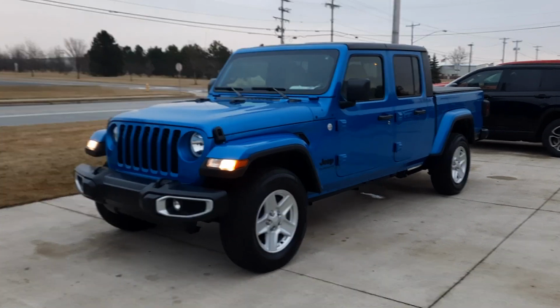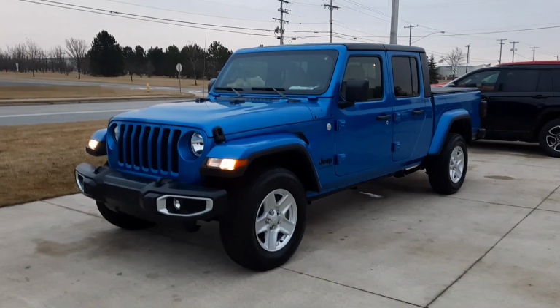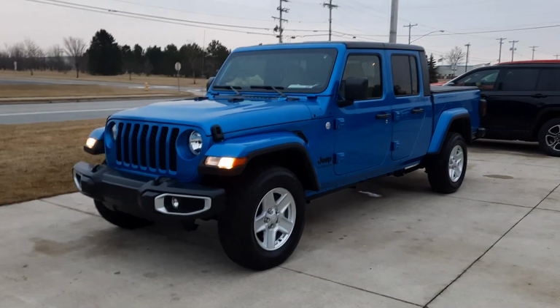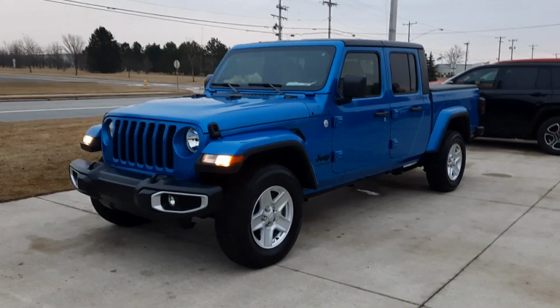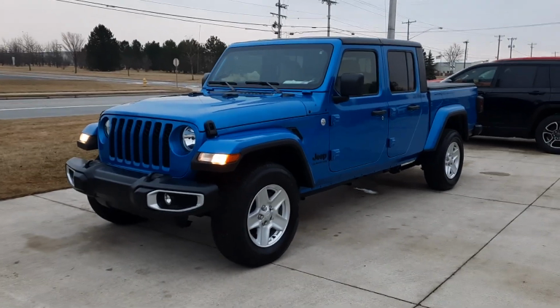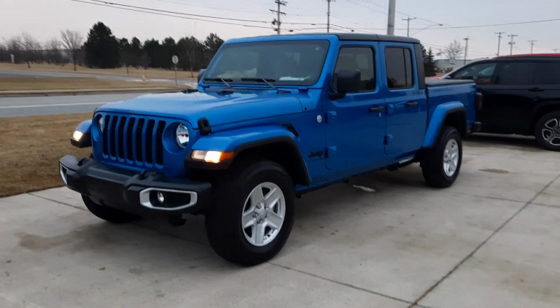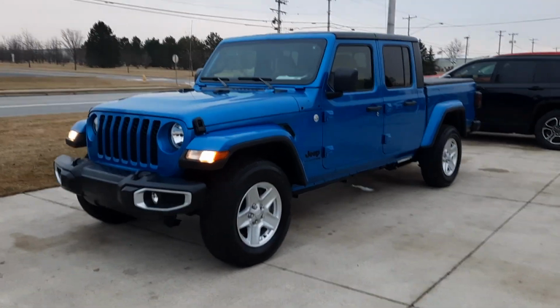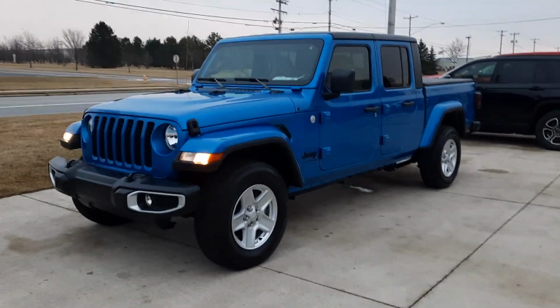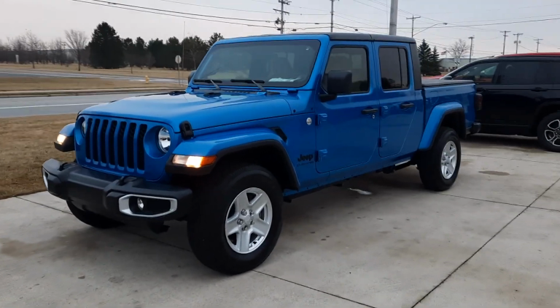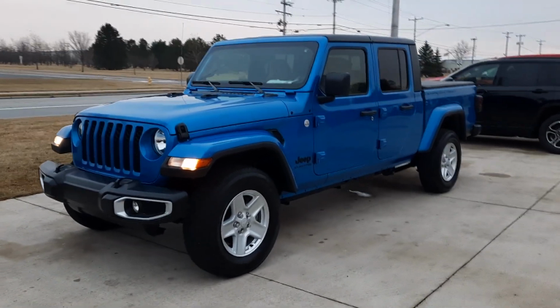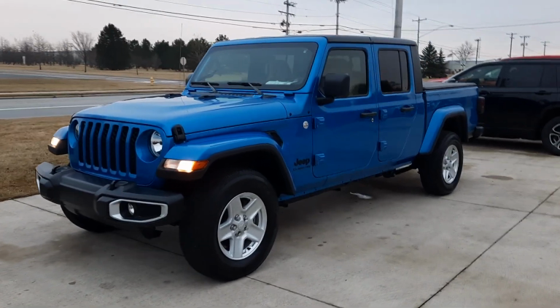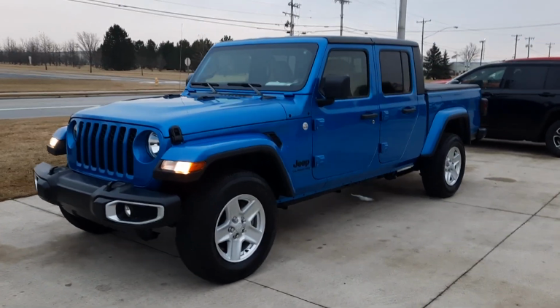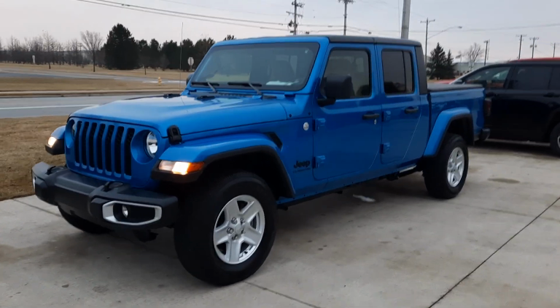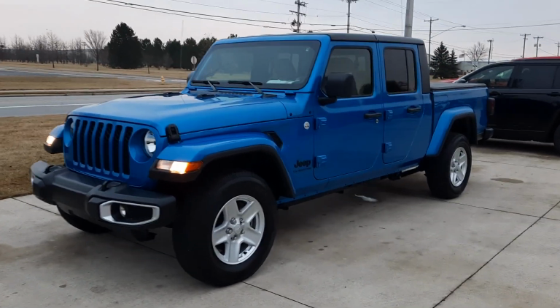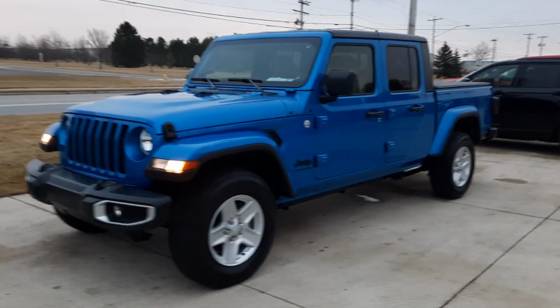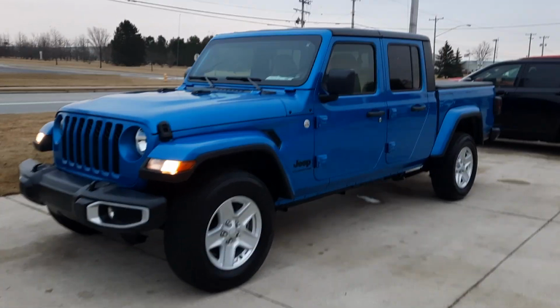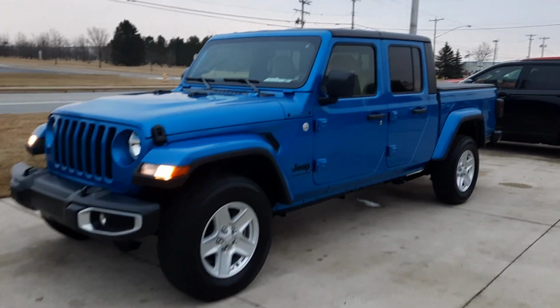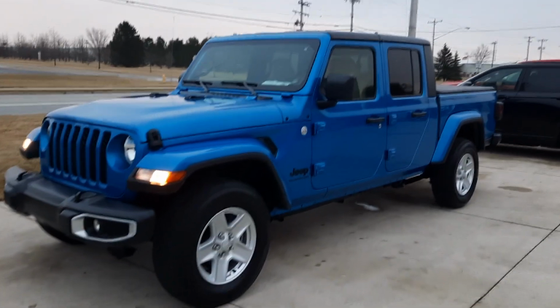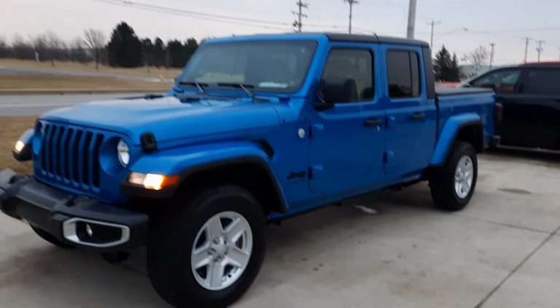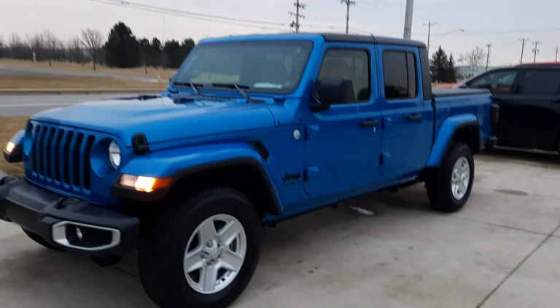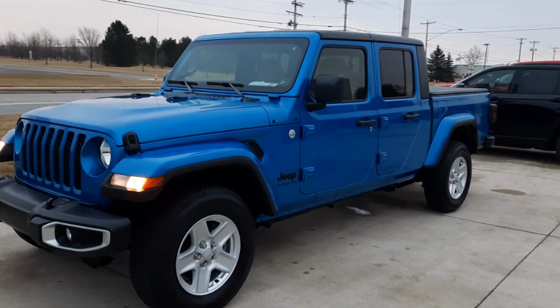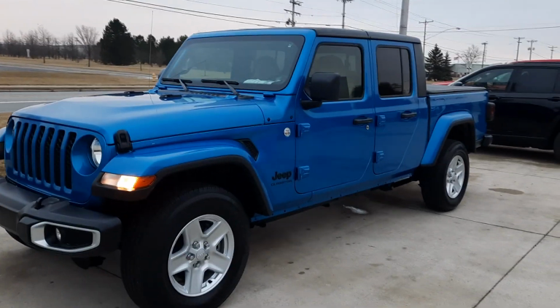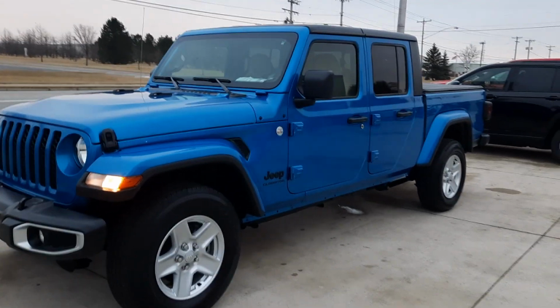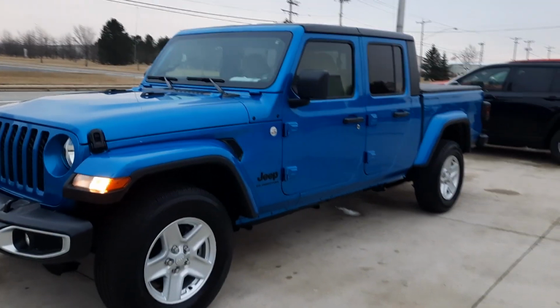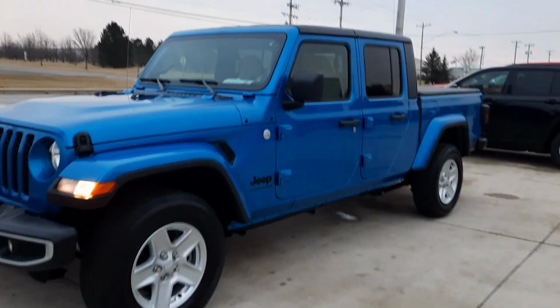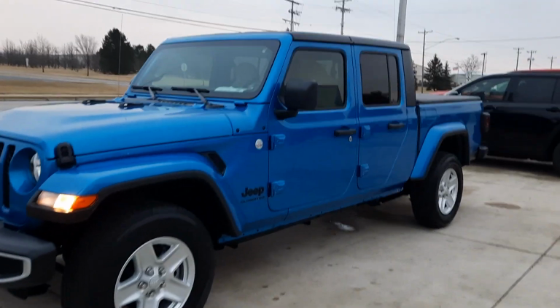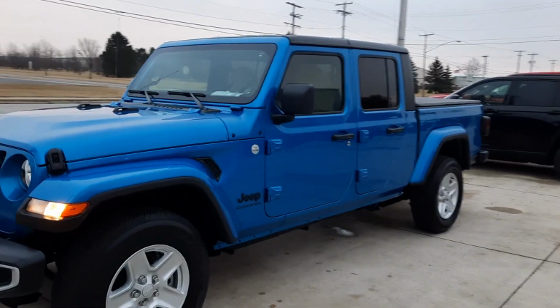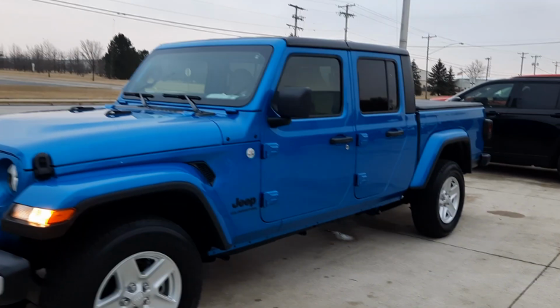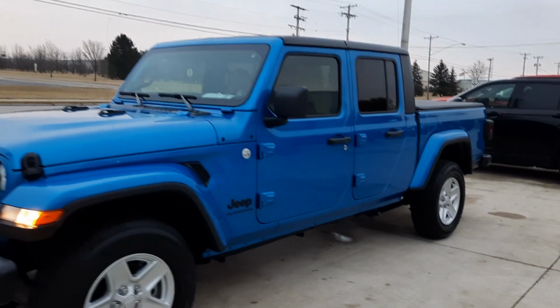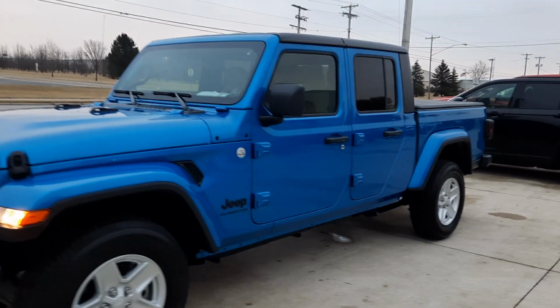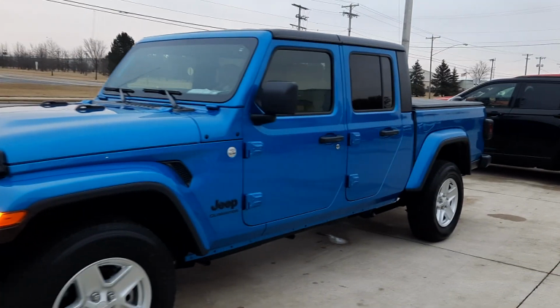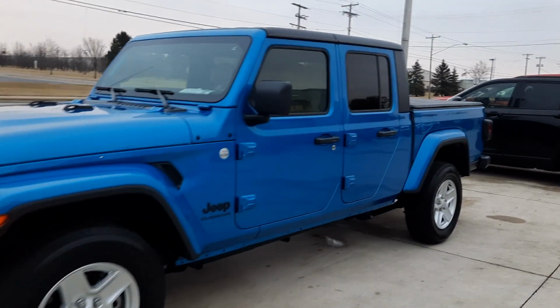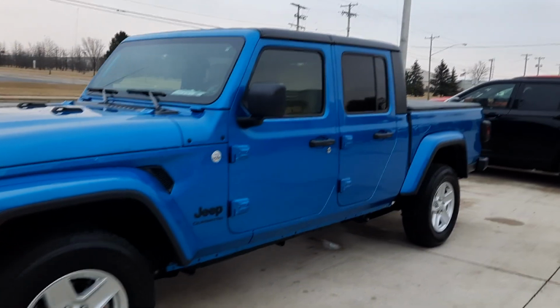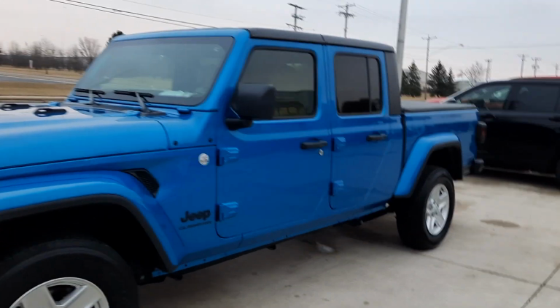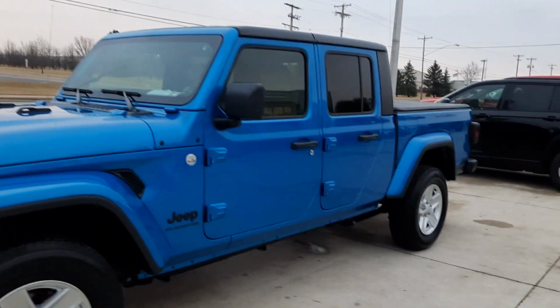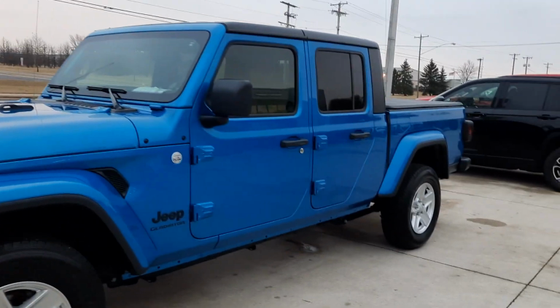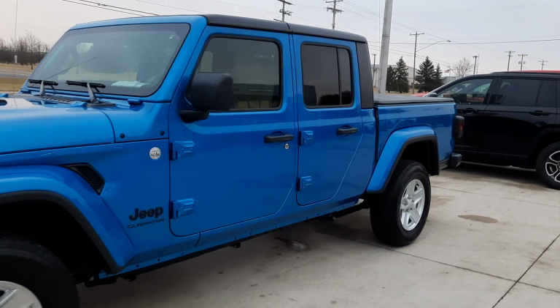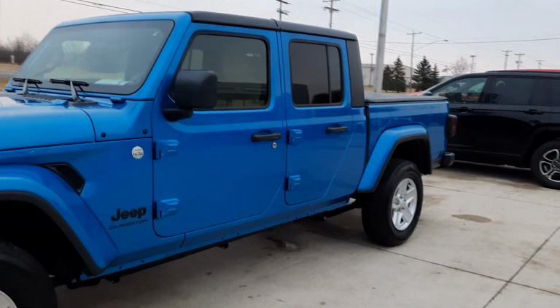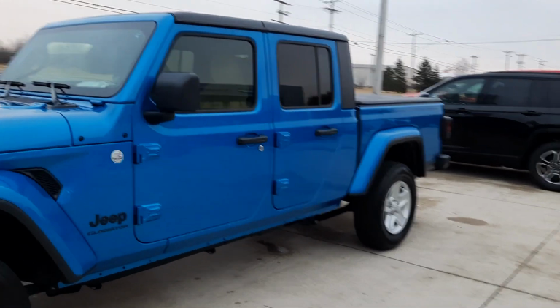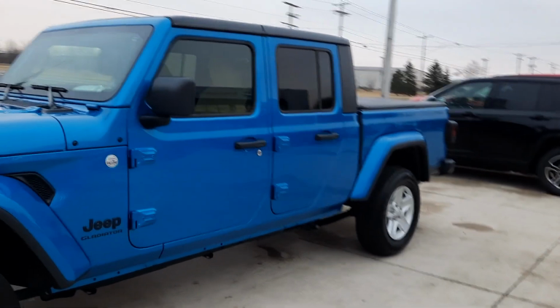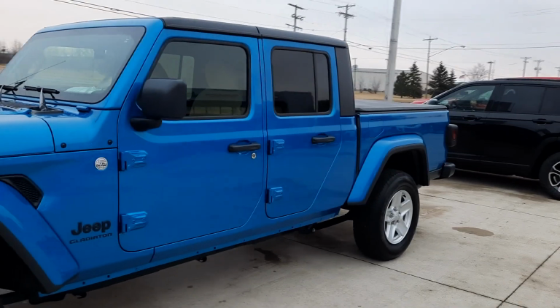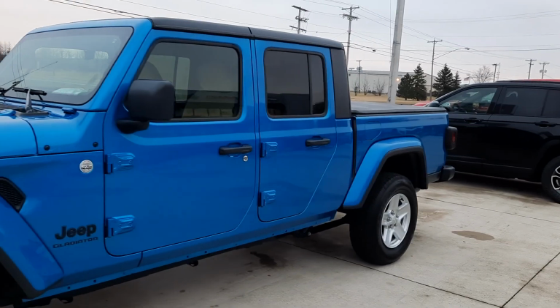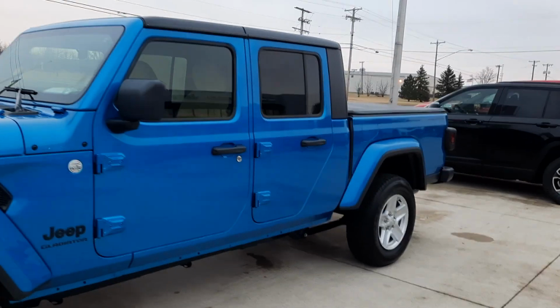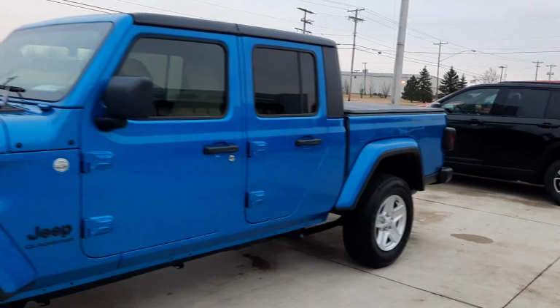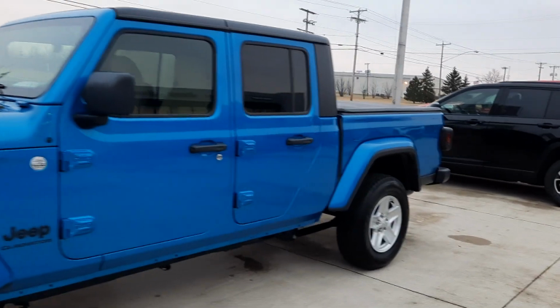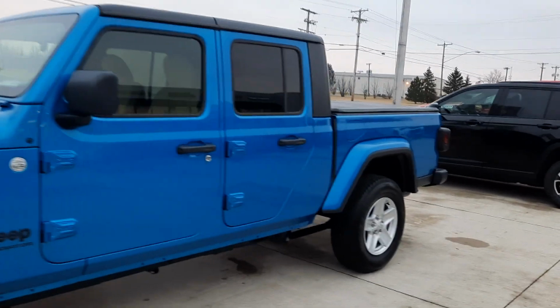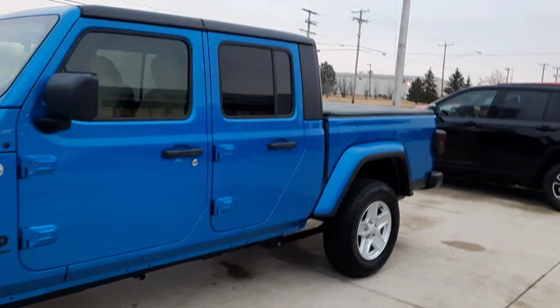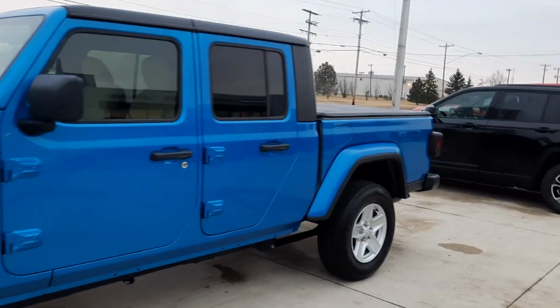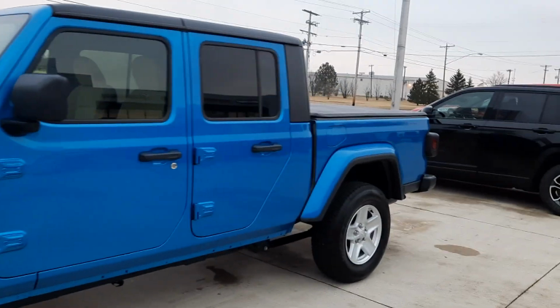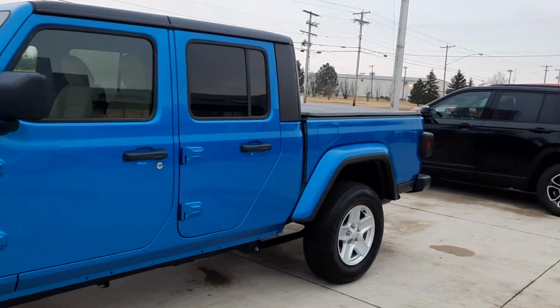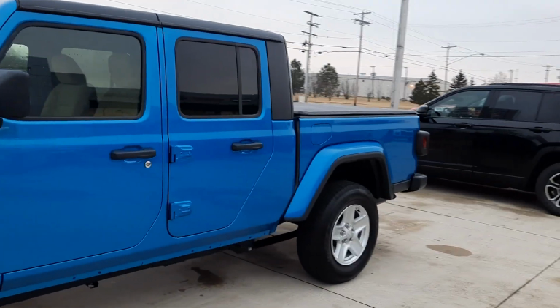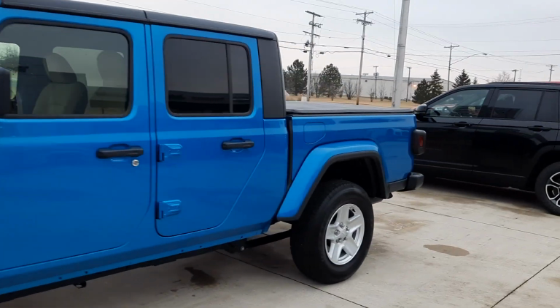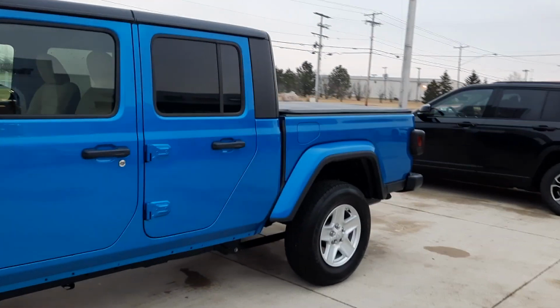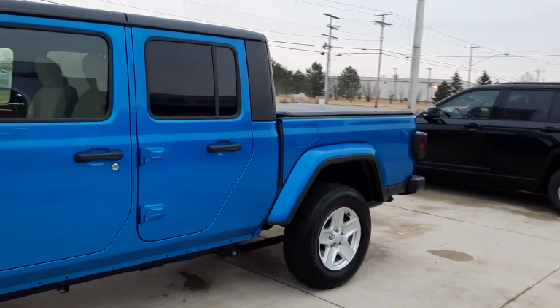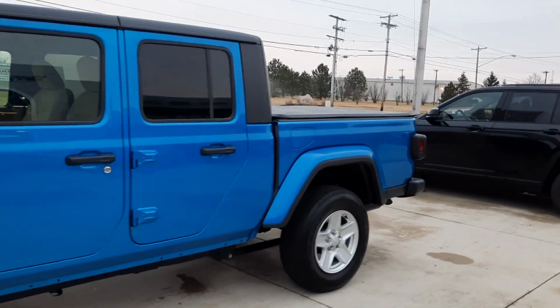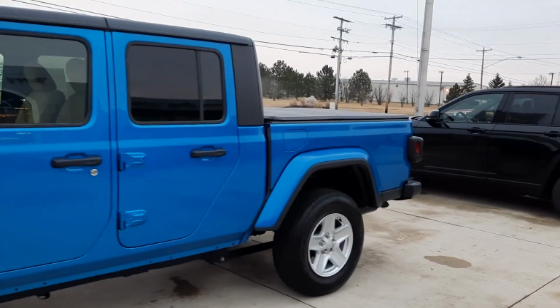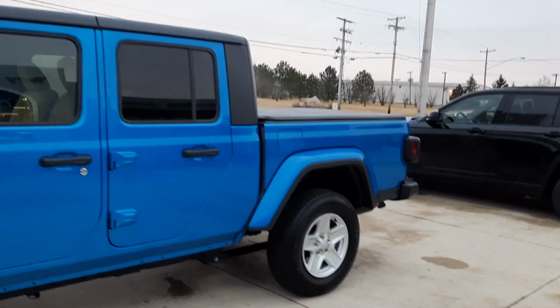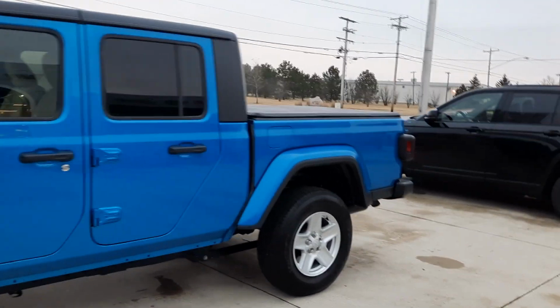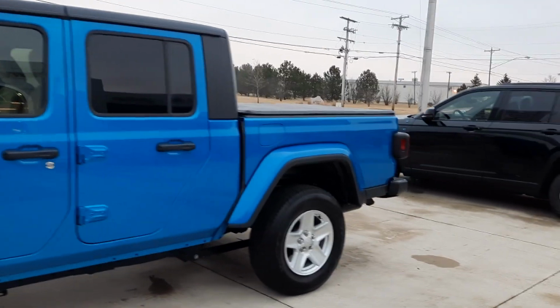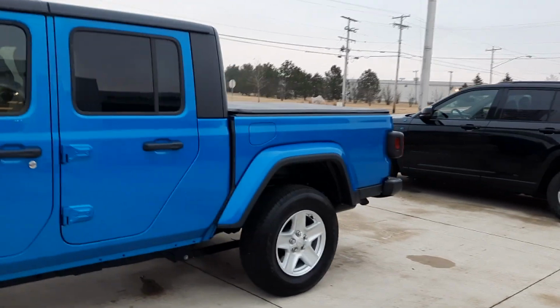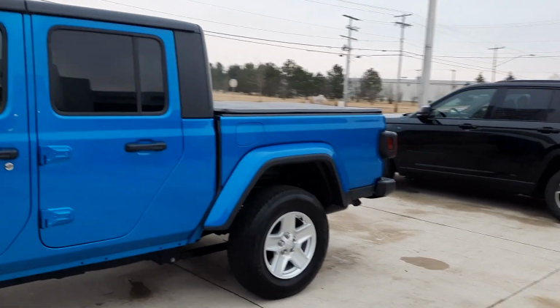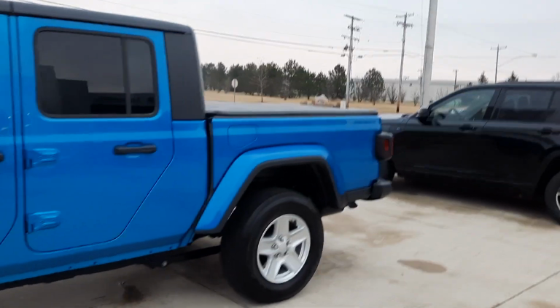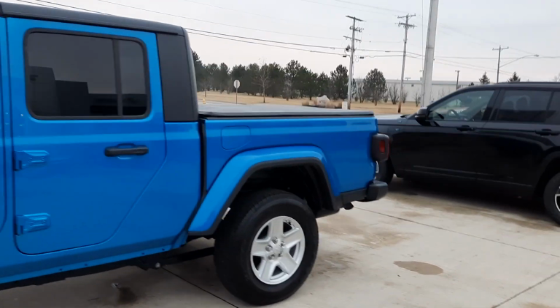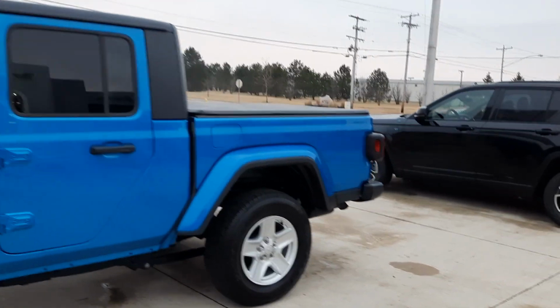Angel here at Terry Henricks Chrysler, going to take you on a quick walk around of this 2021 Jeep Gladiator Sport.